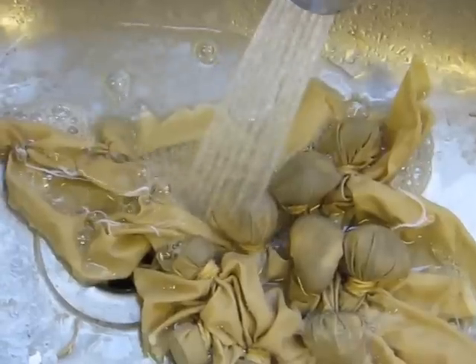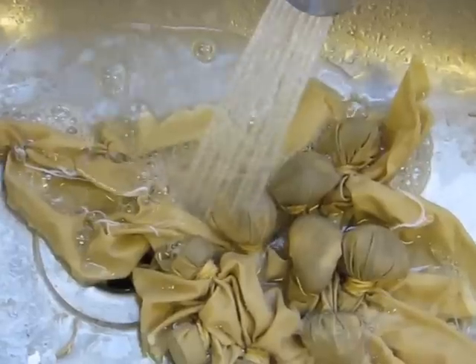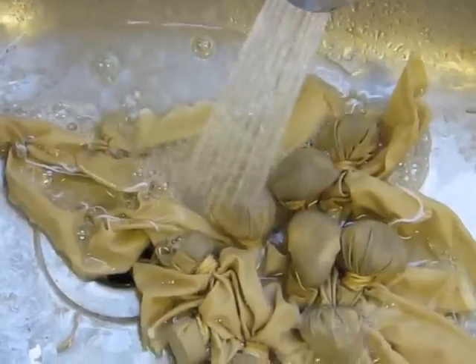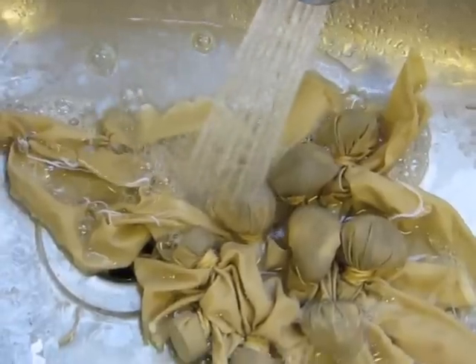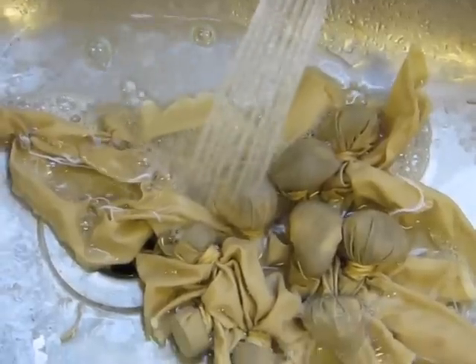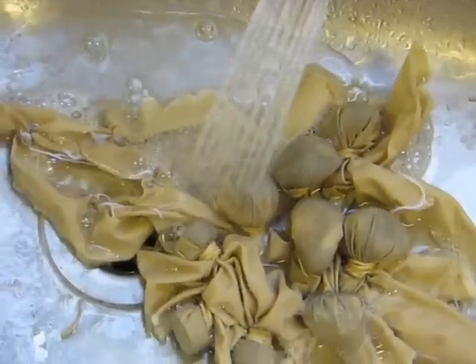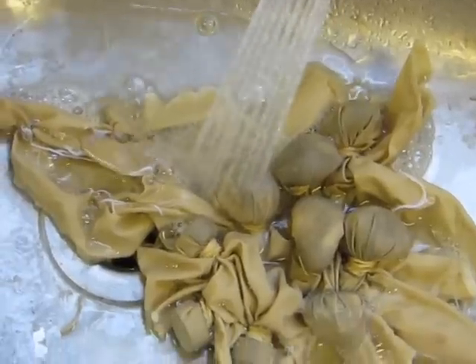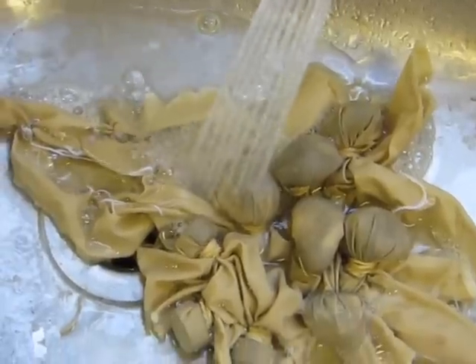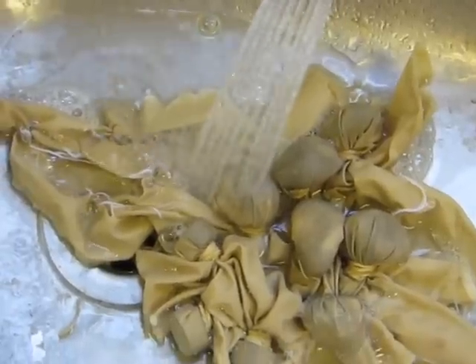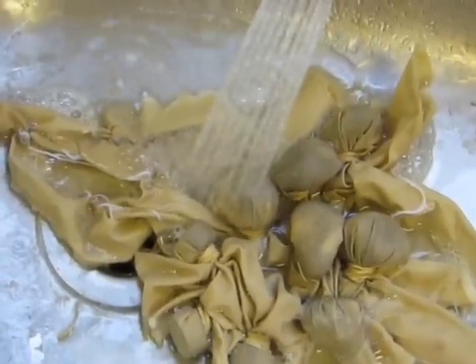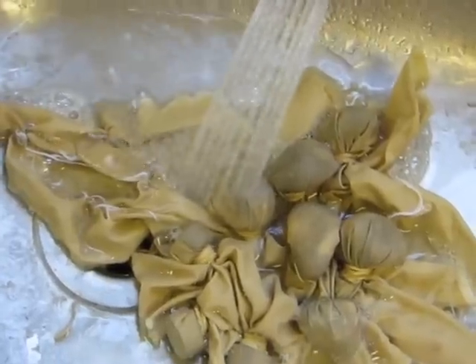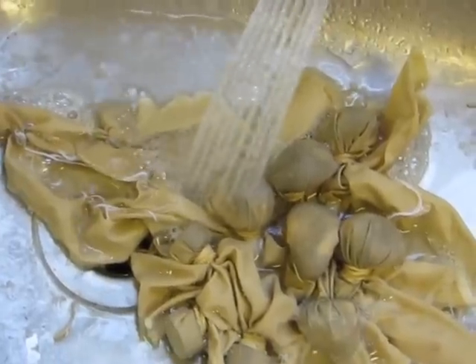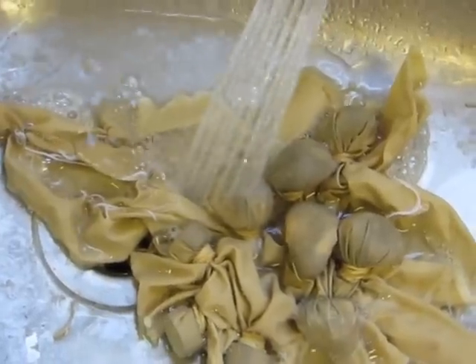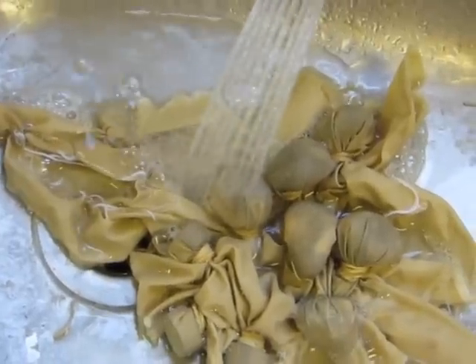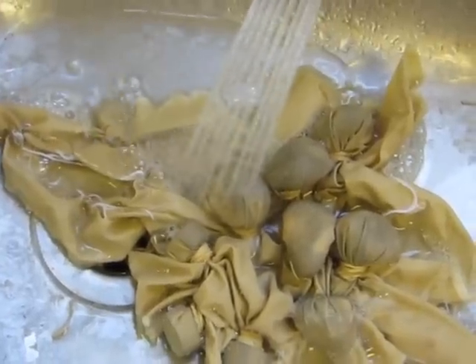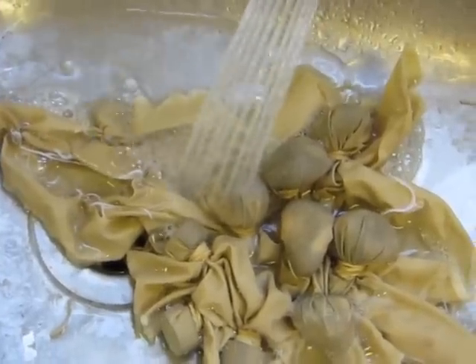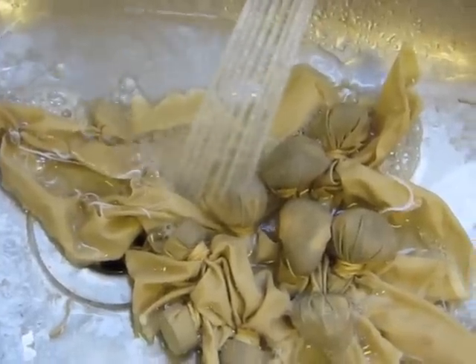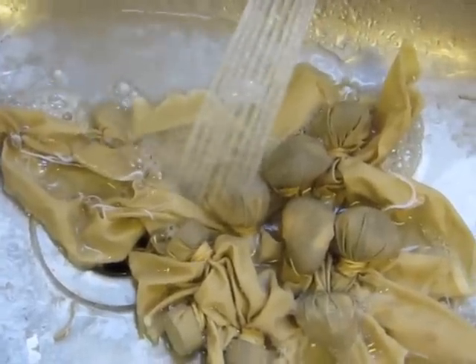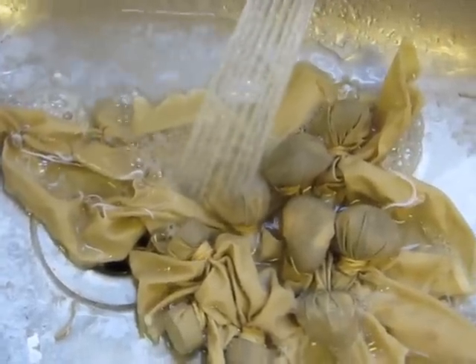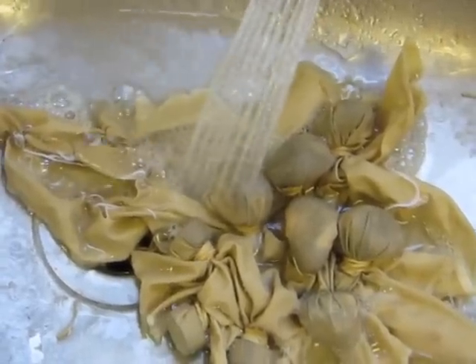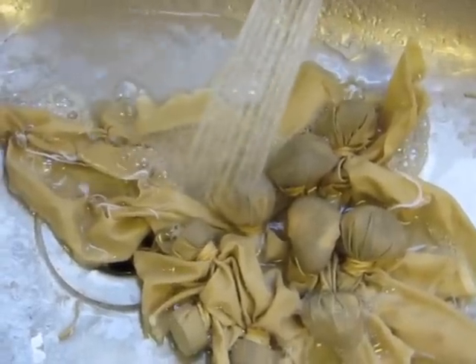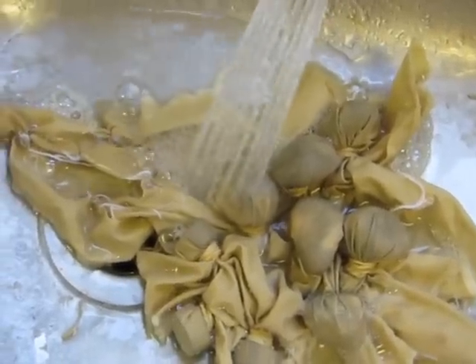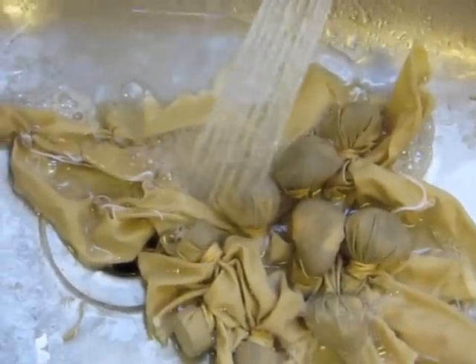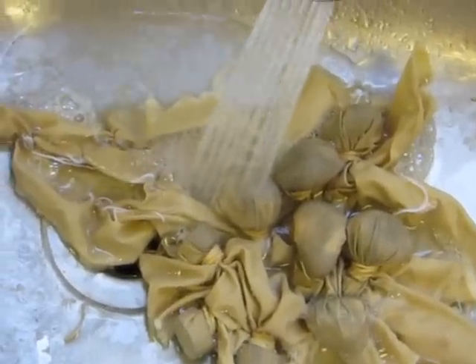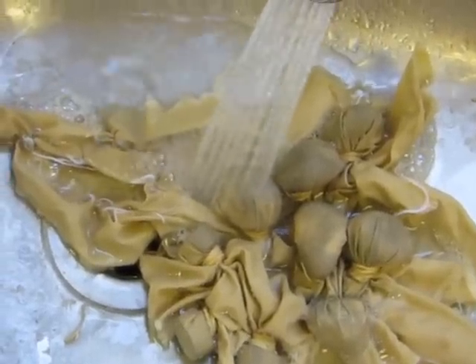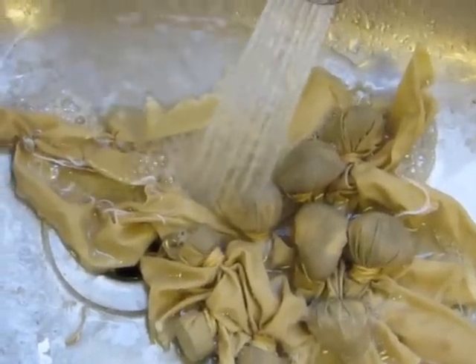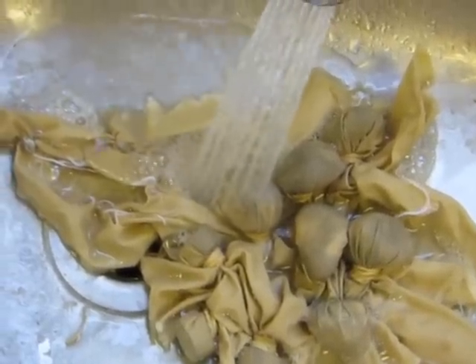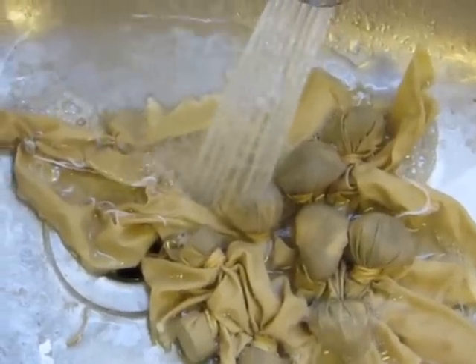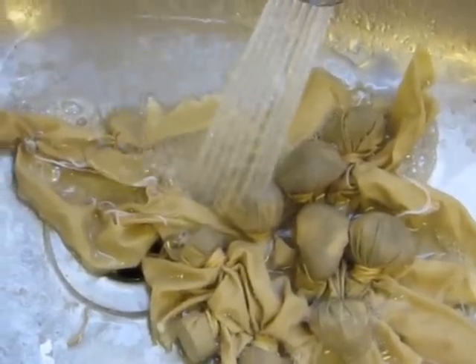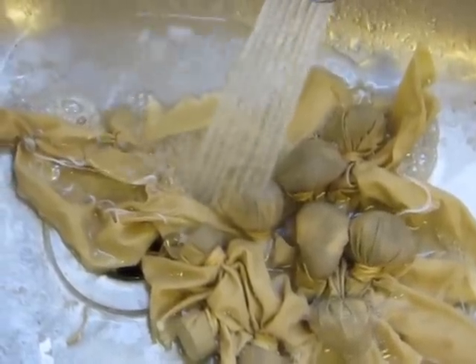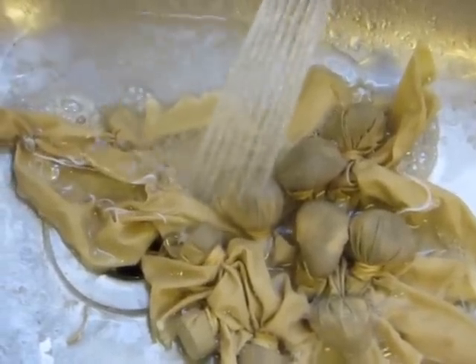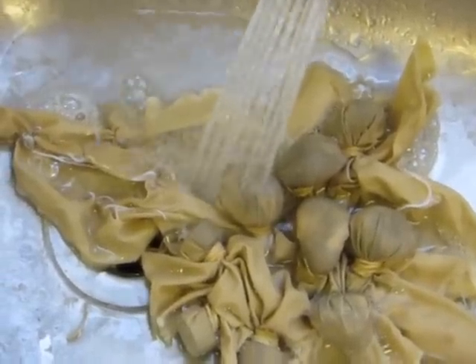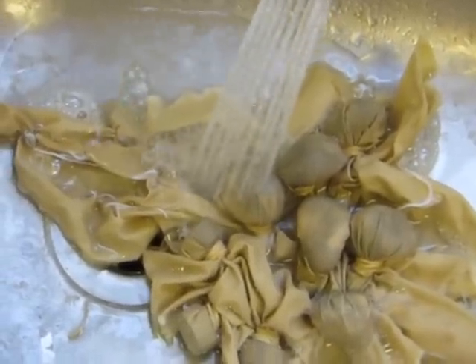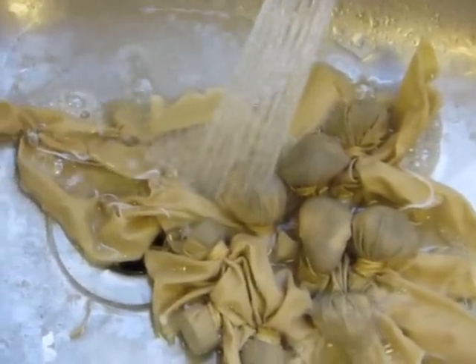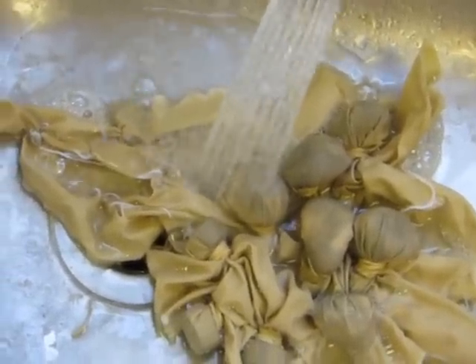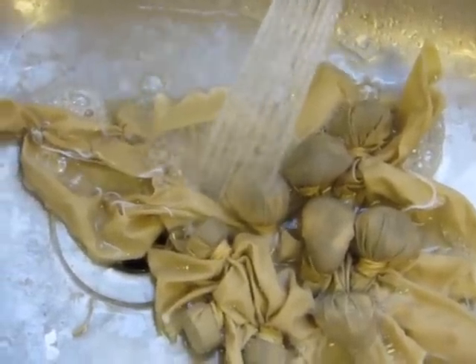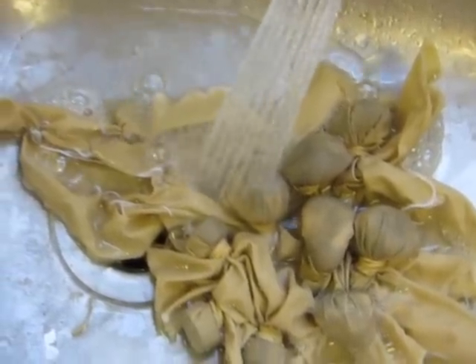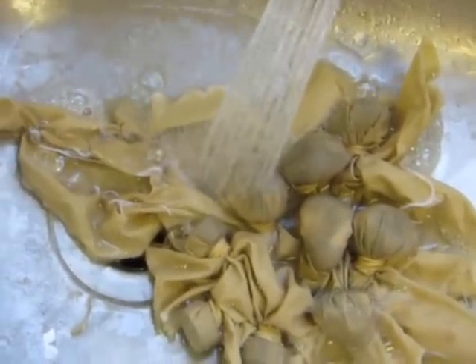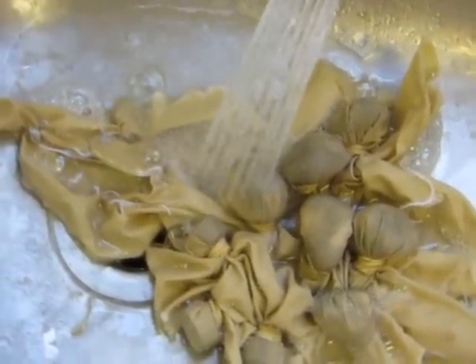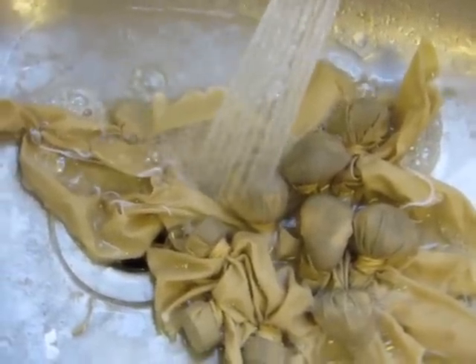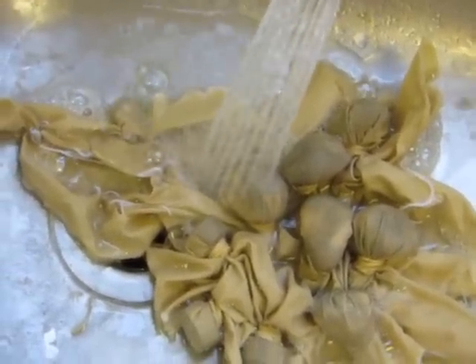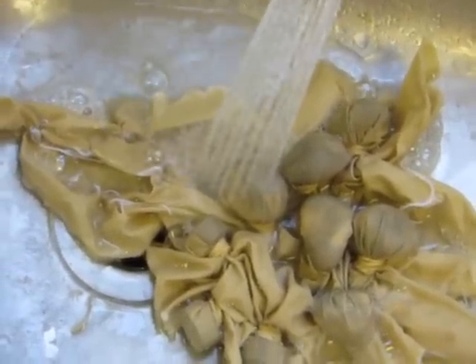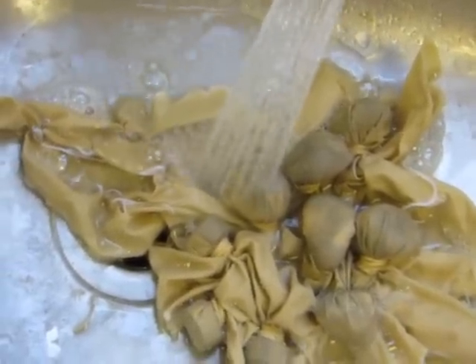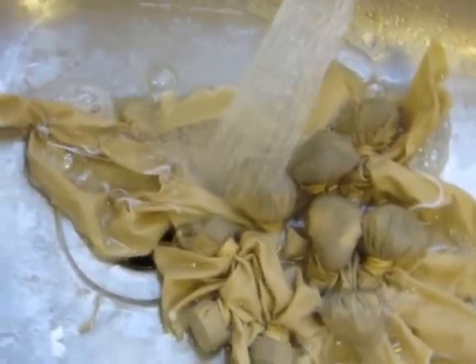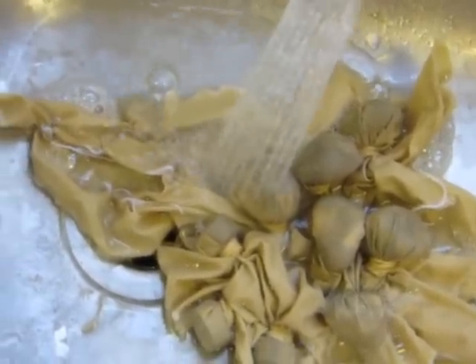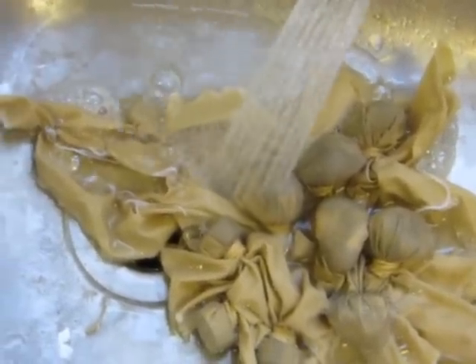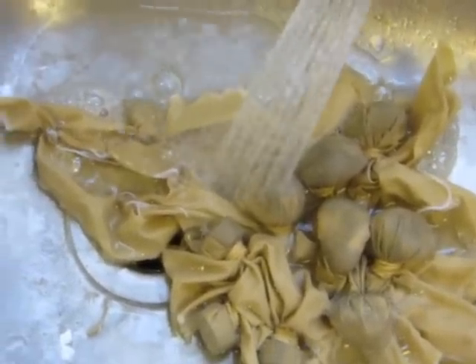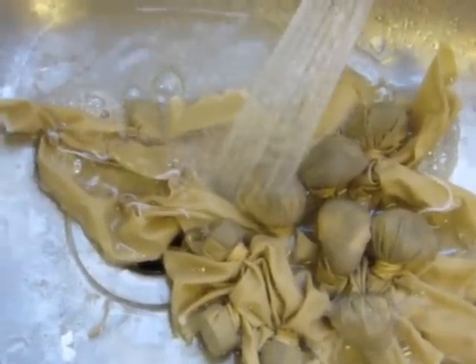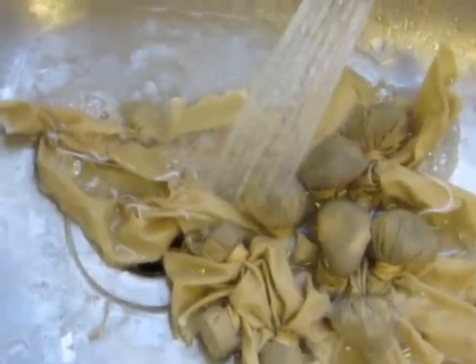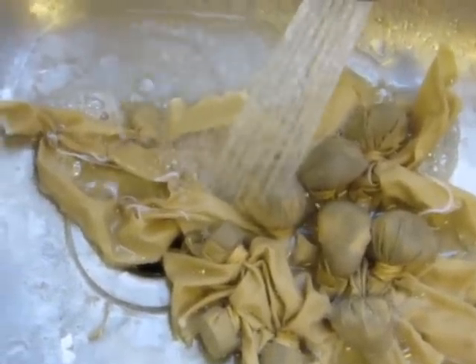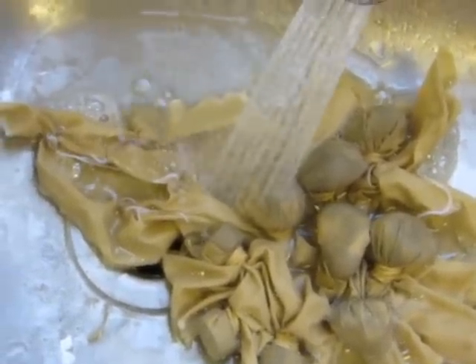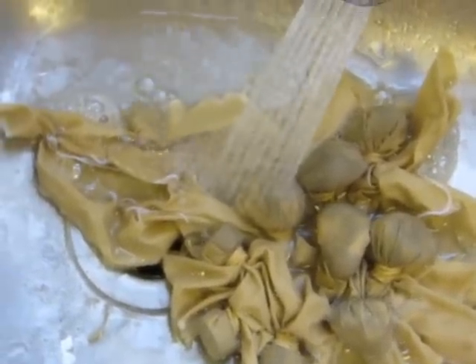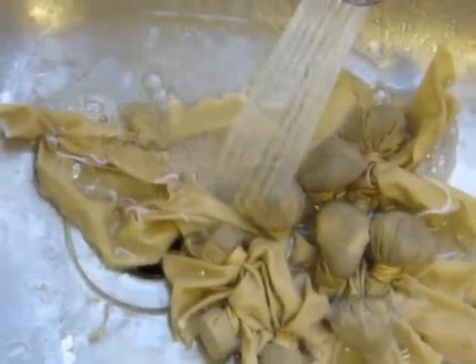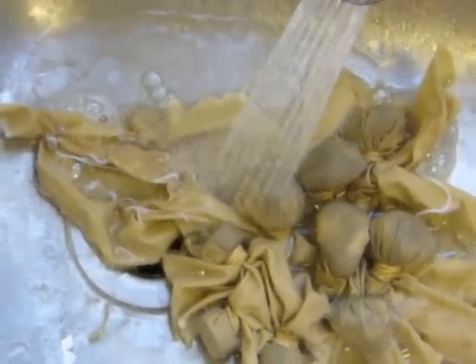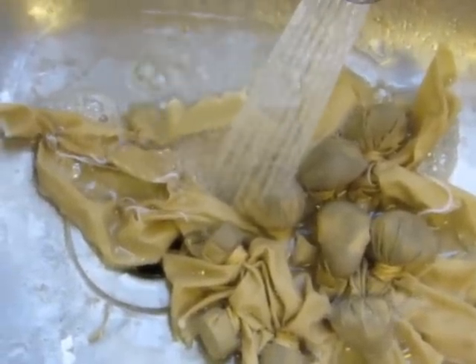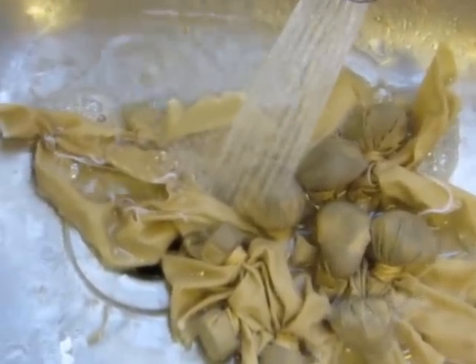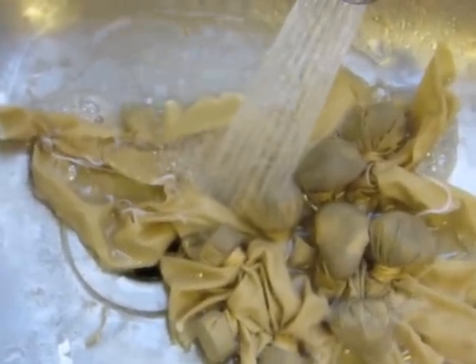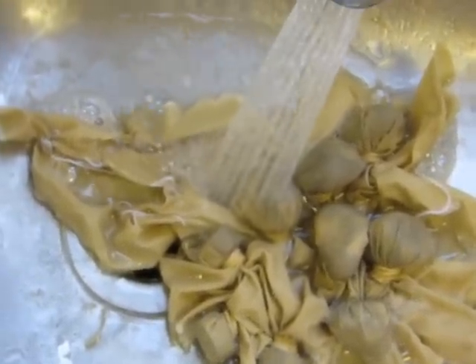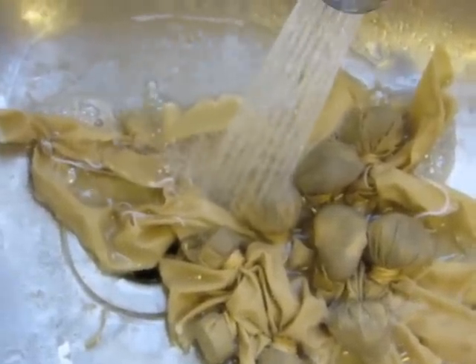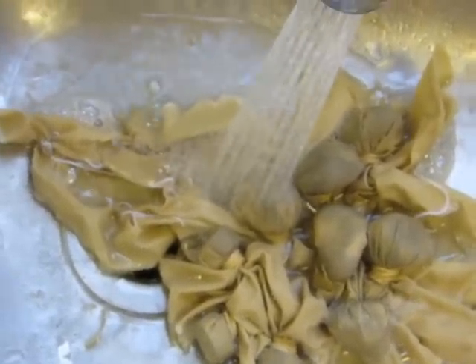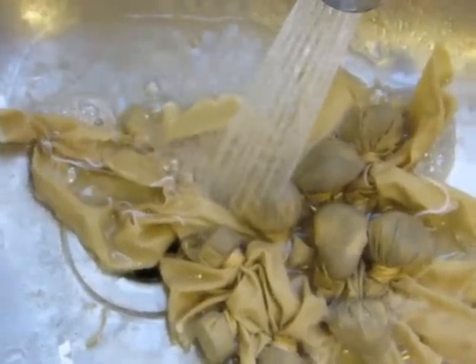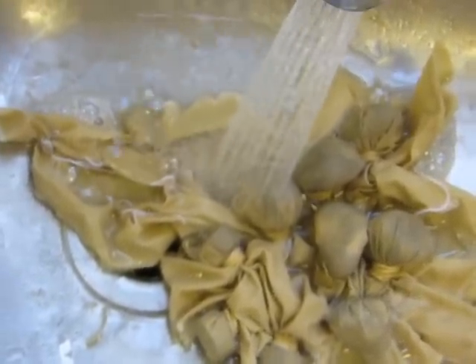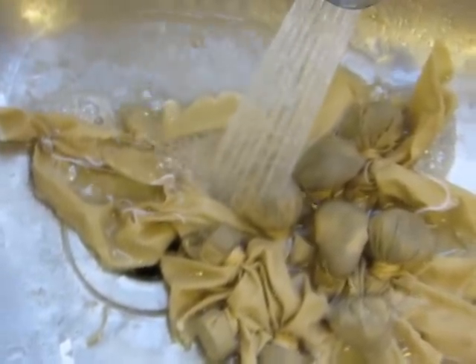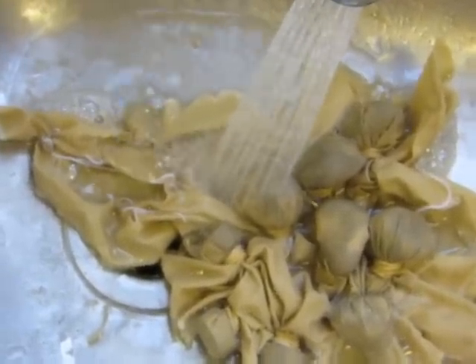Once your fabric has bleached to the colour that you like, rinse it out in cold water, then put it out to dry.